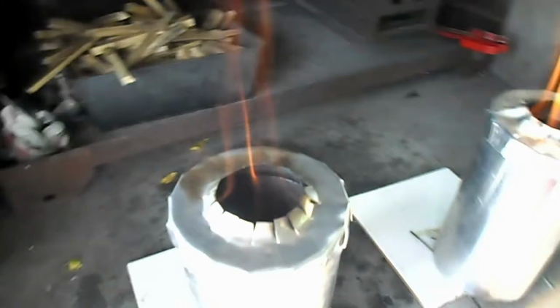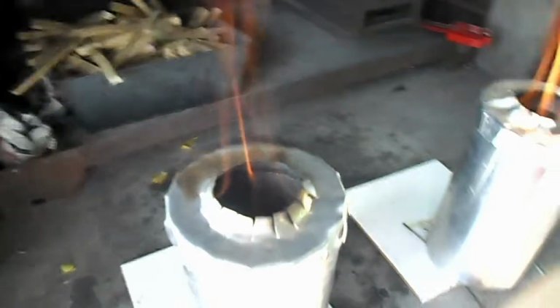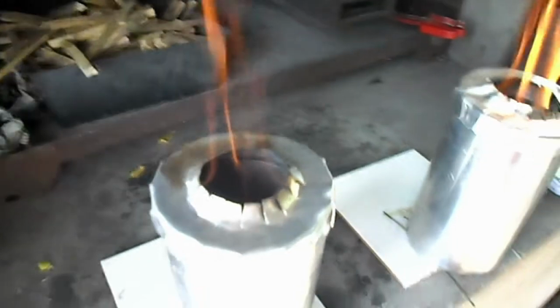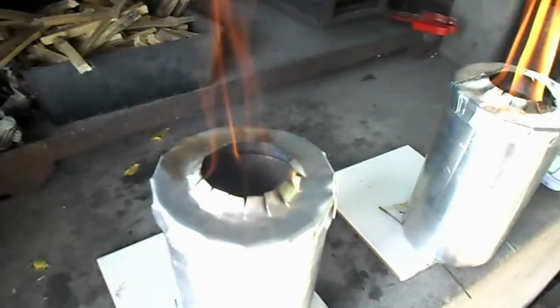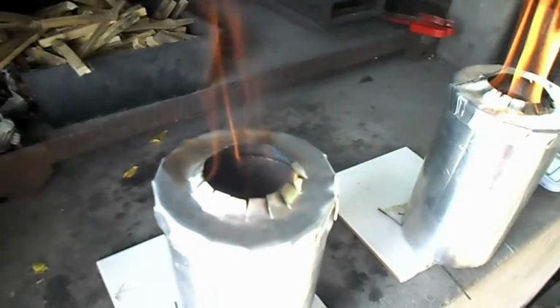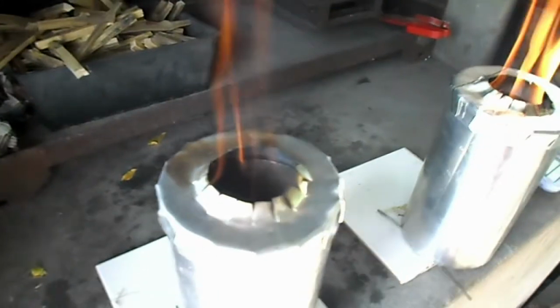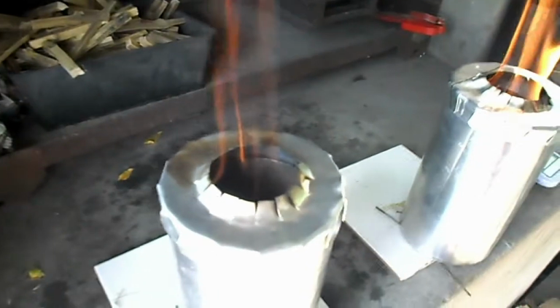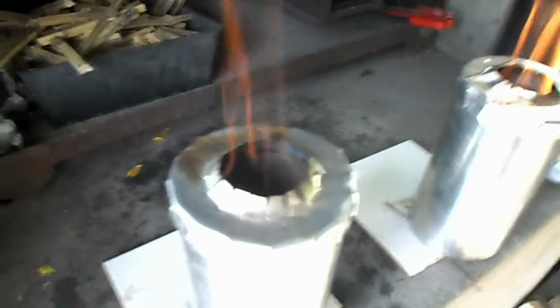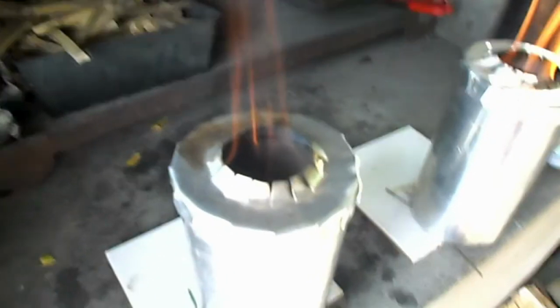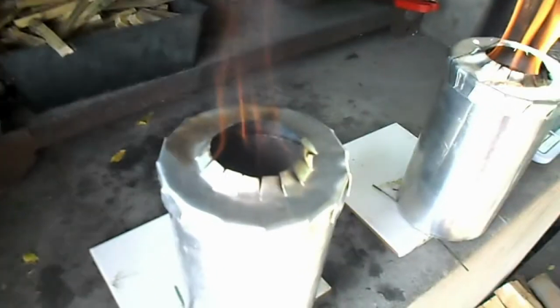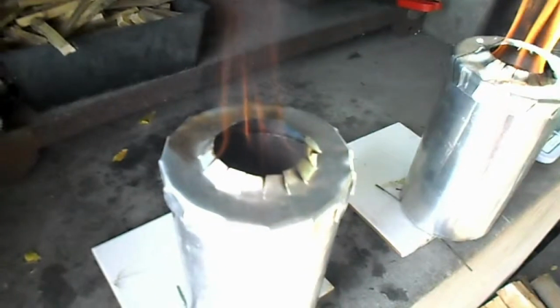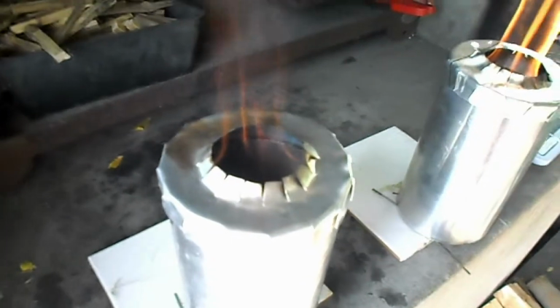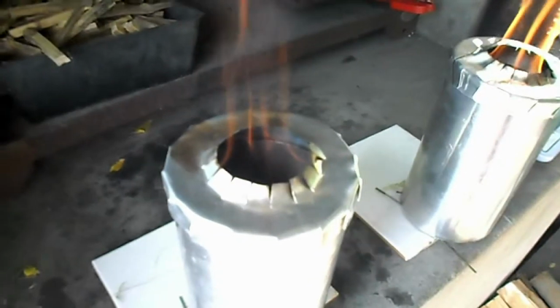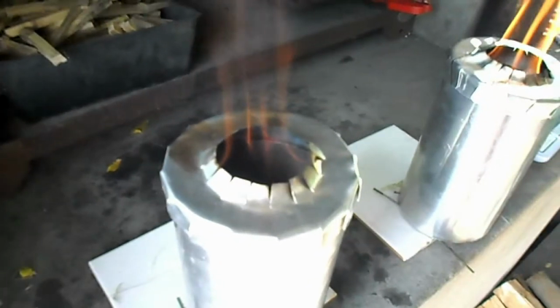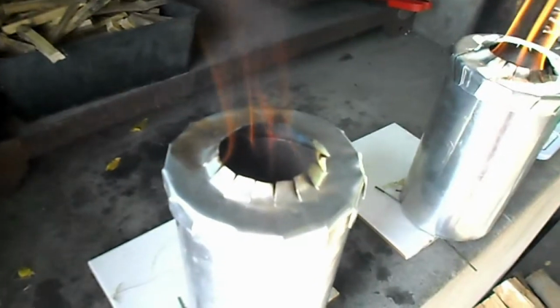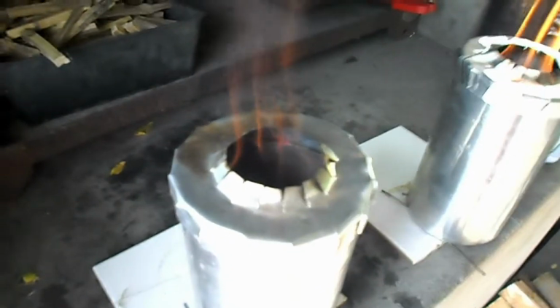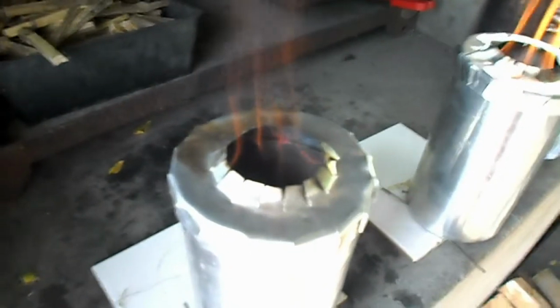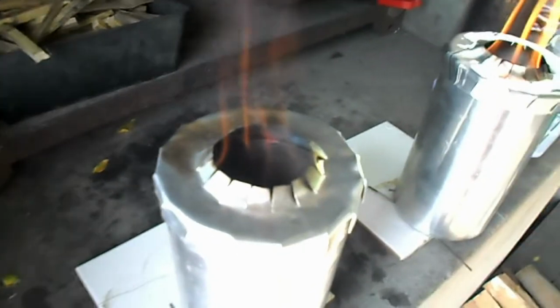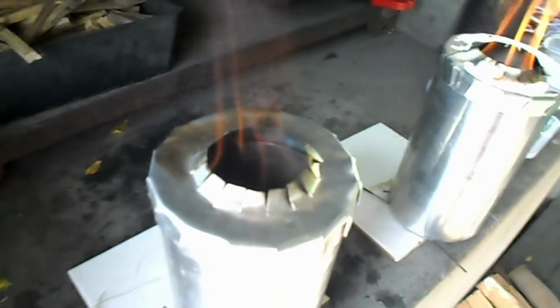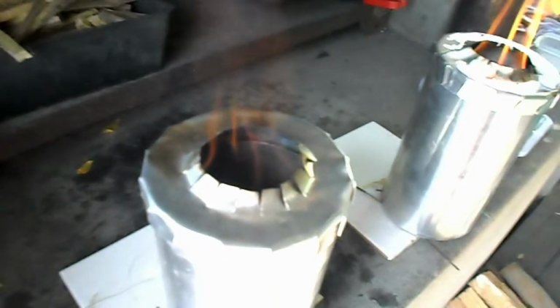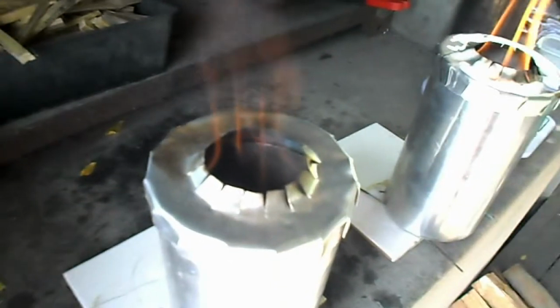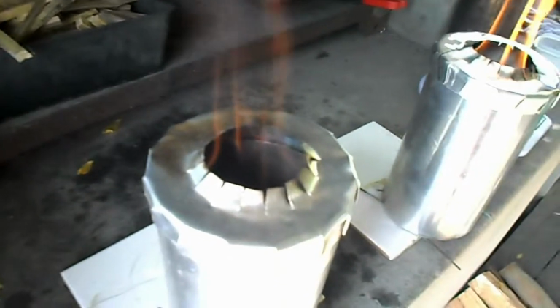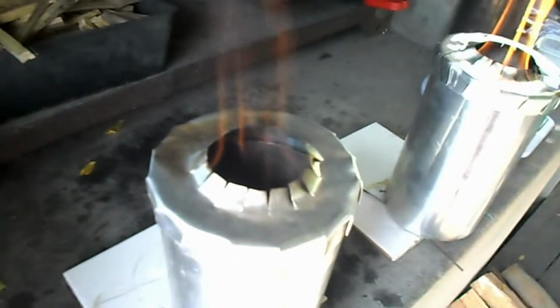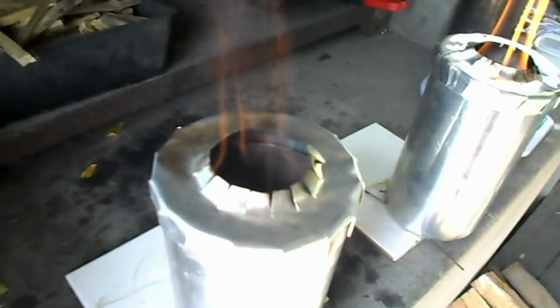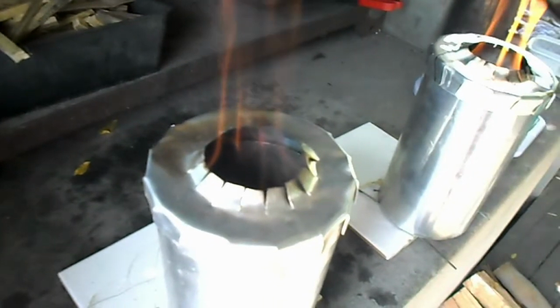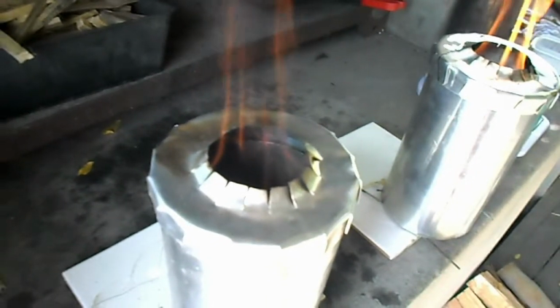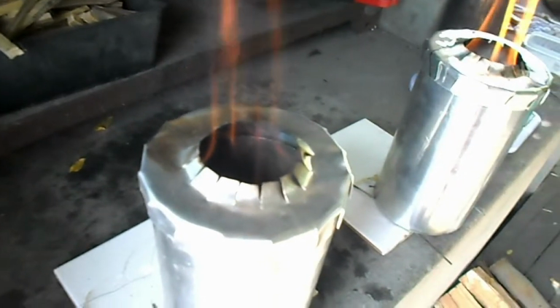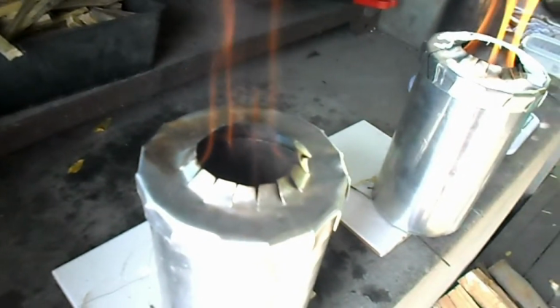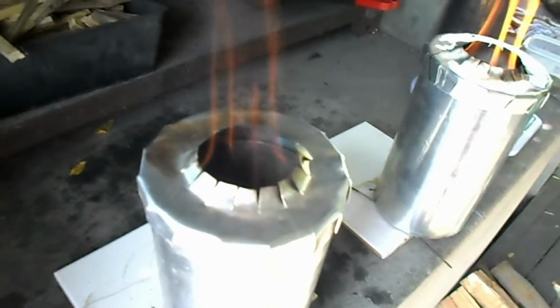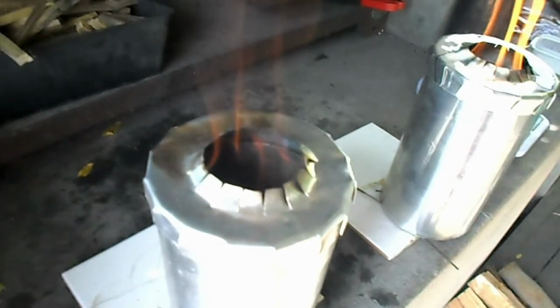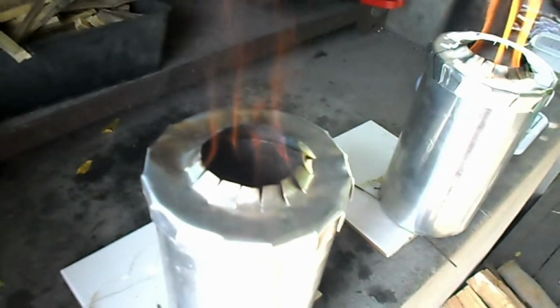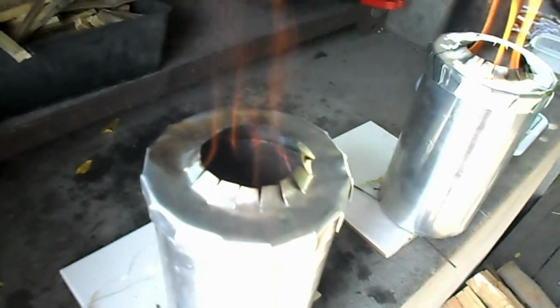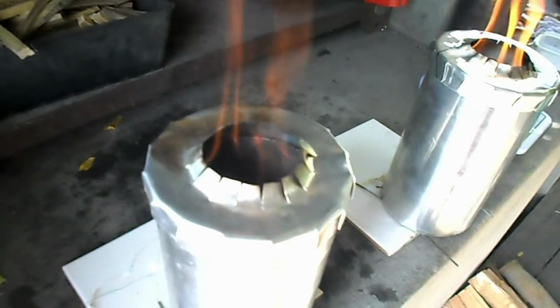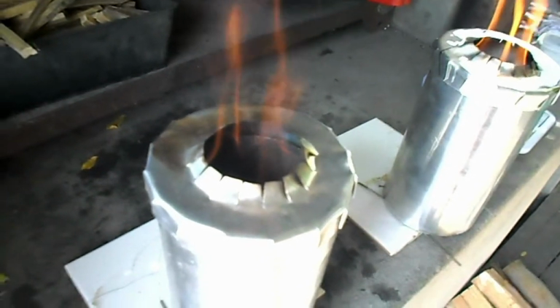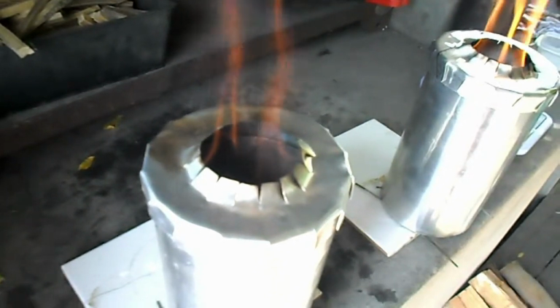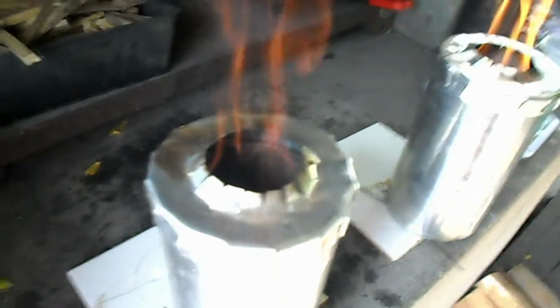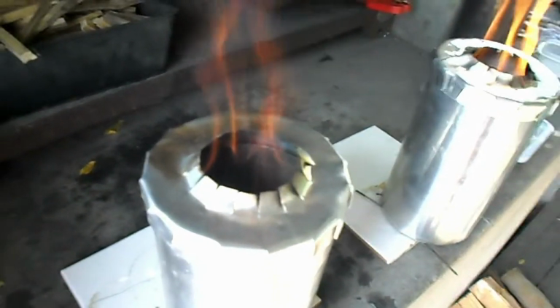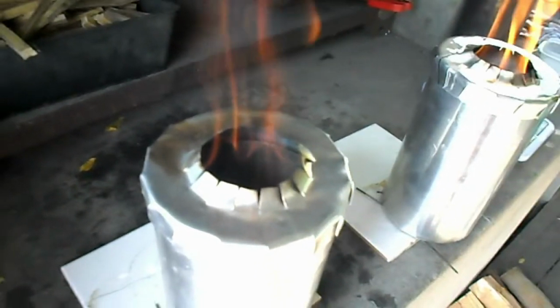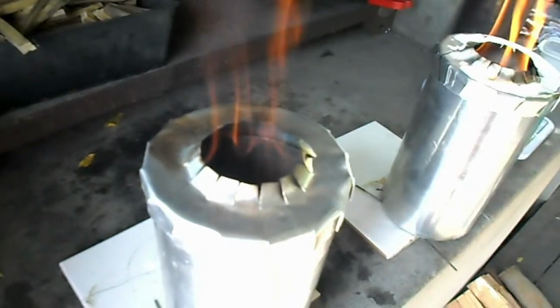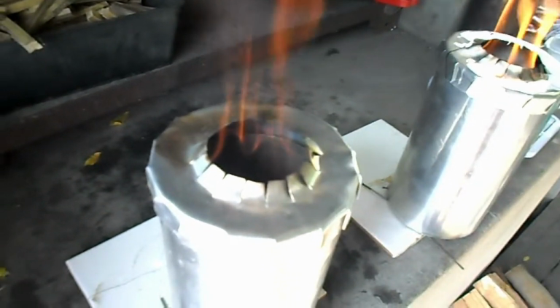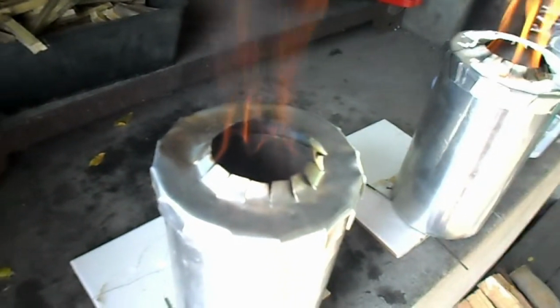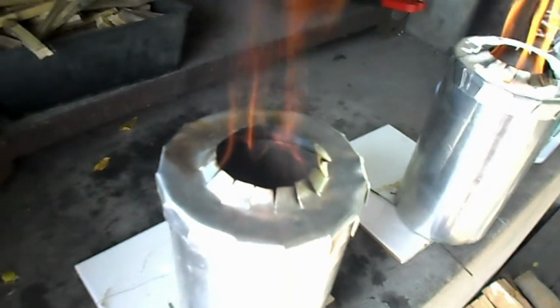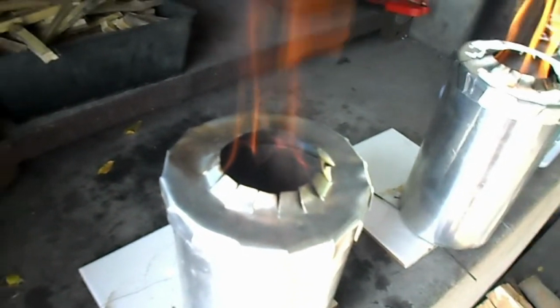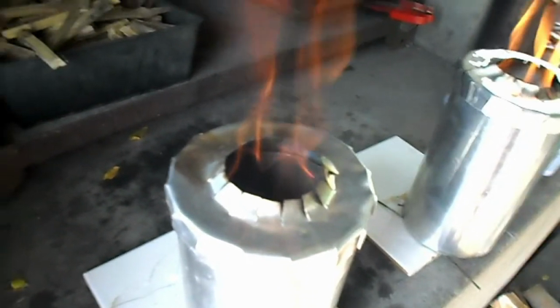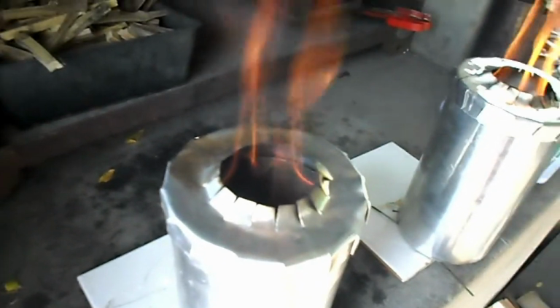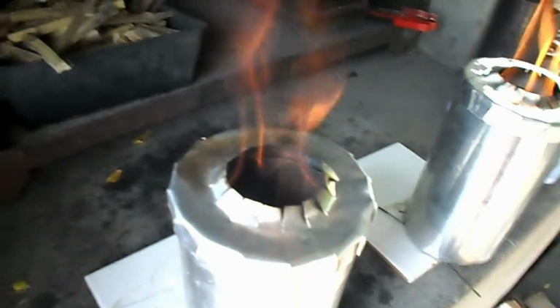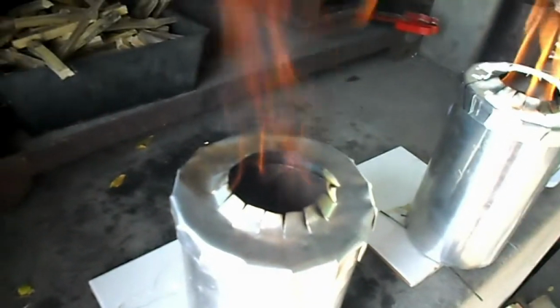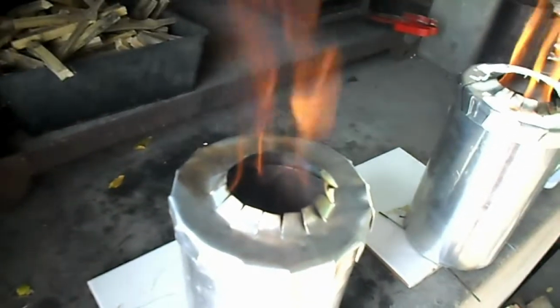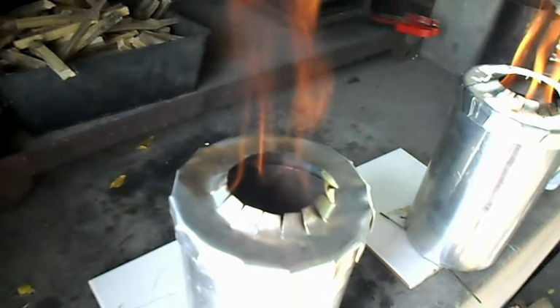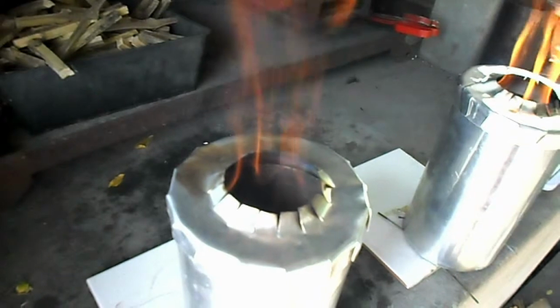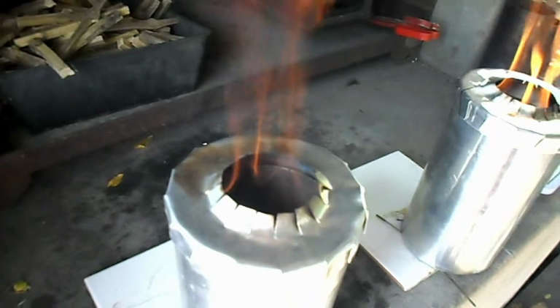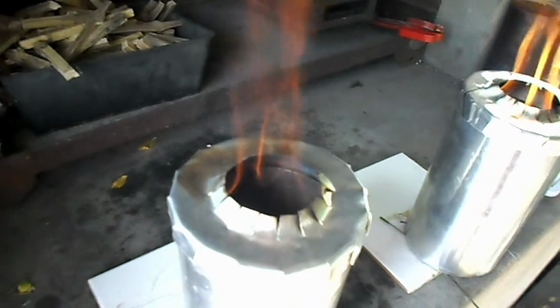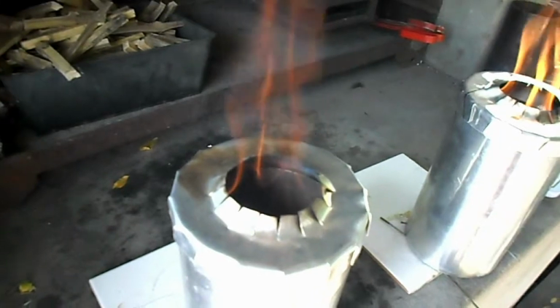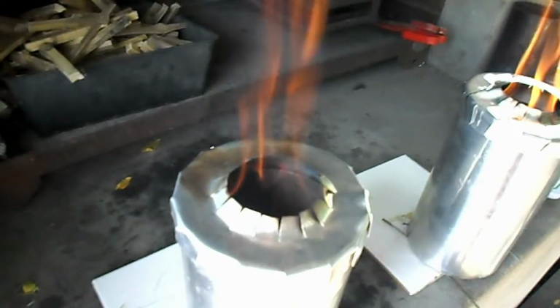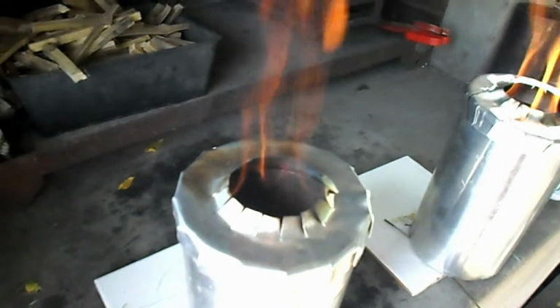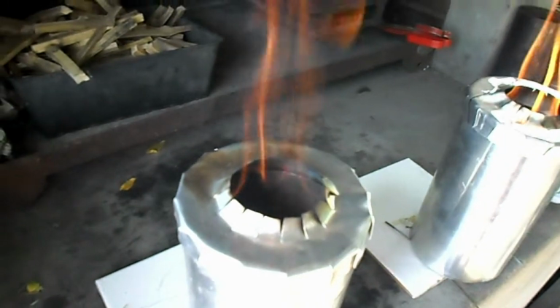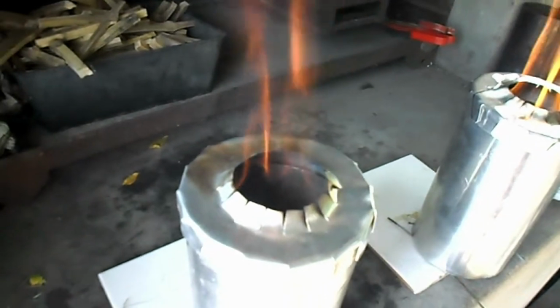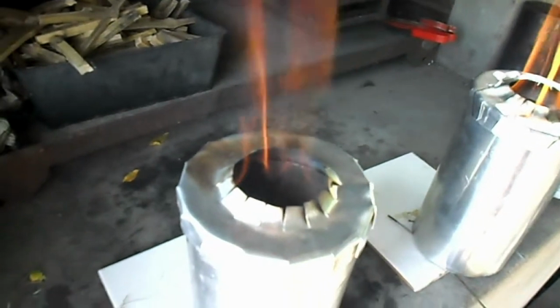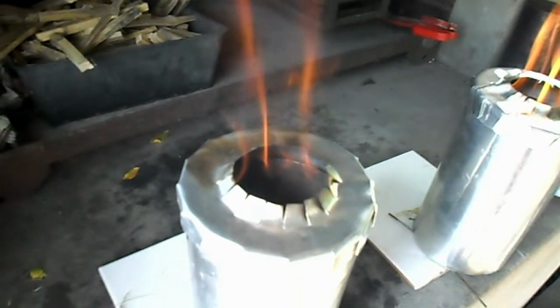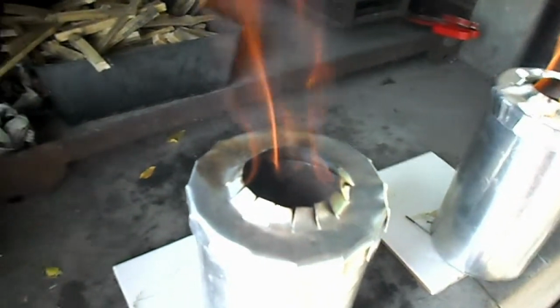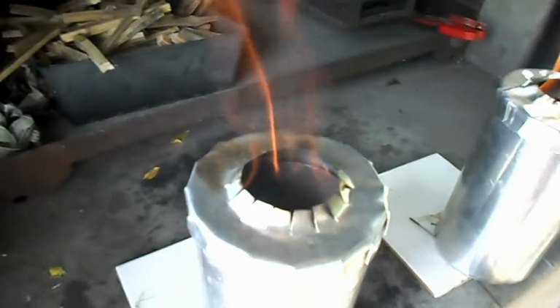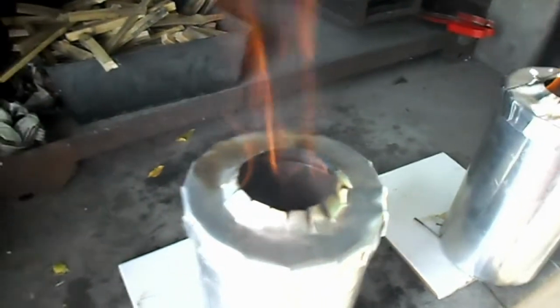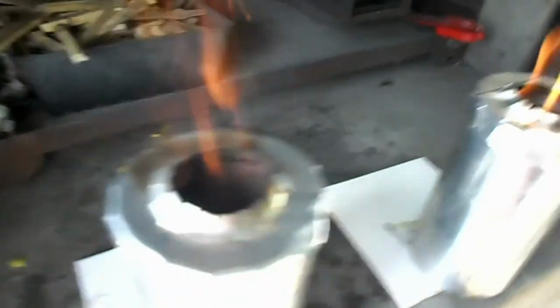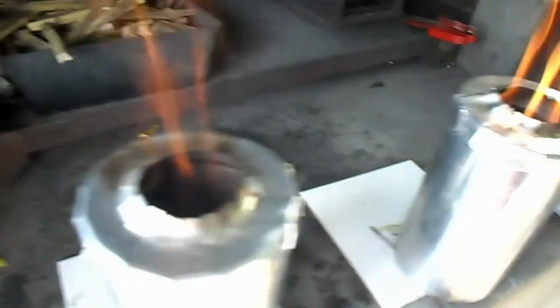Both of them are burning nicely from the lip of the inner tube.